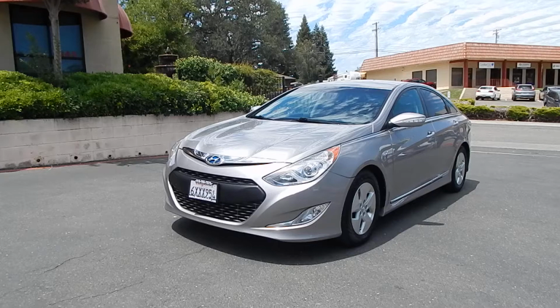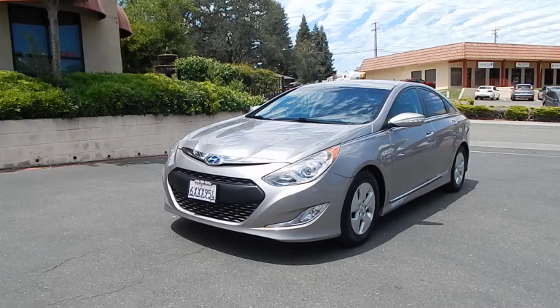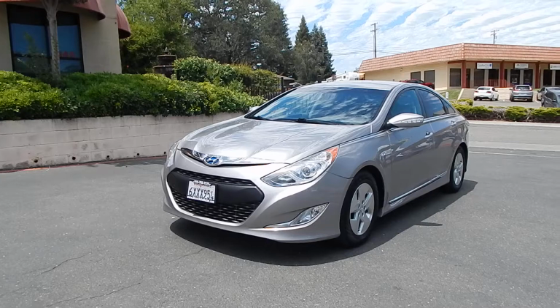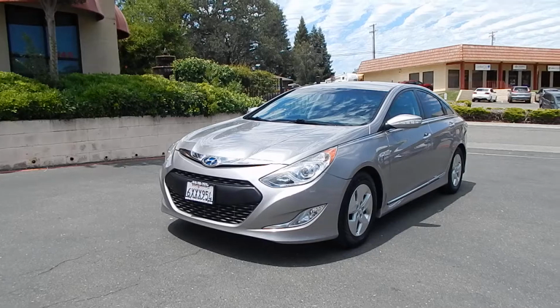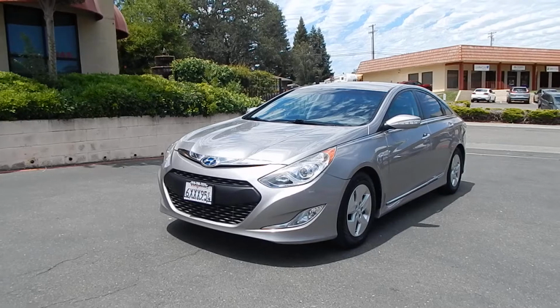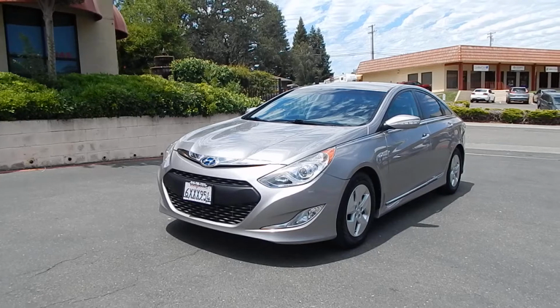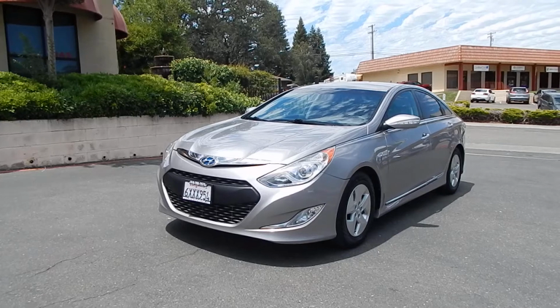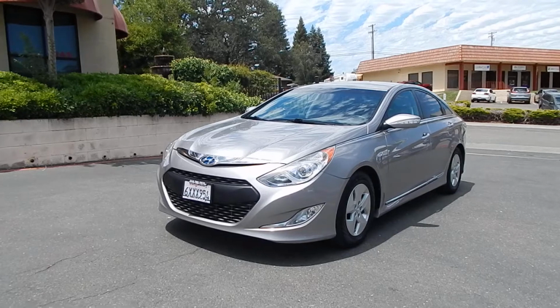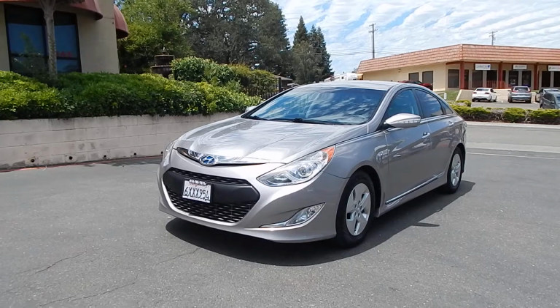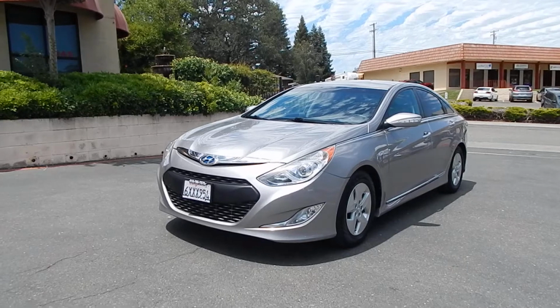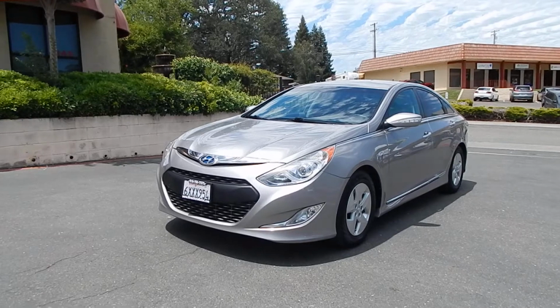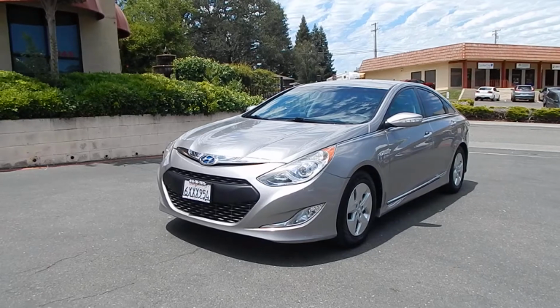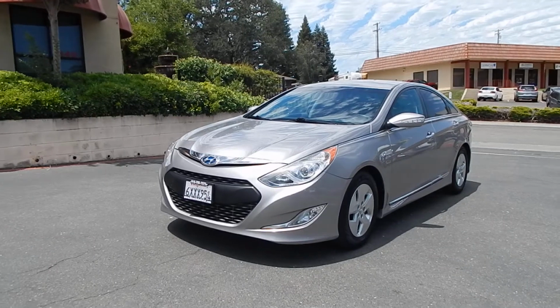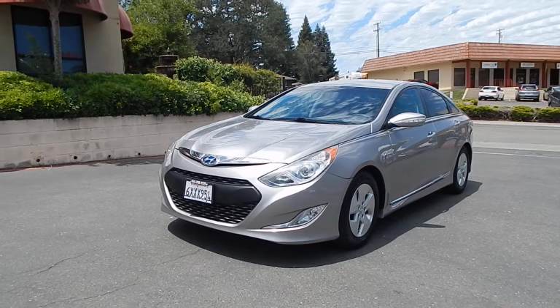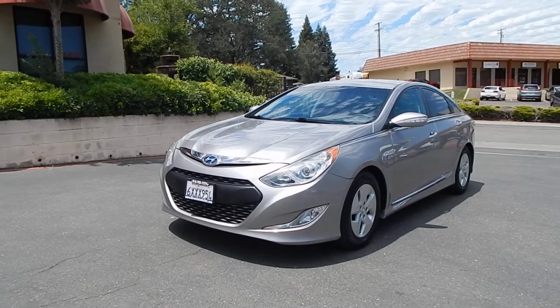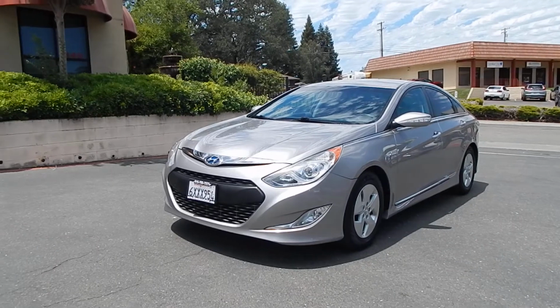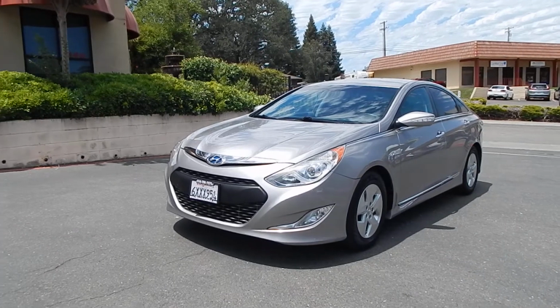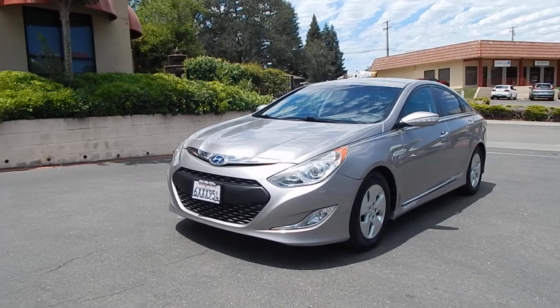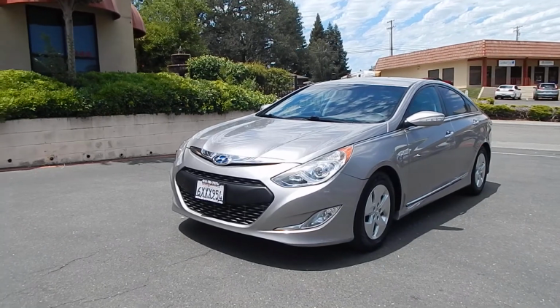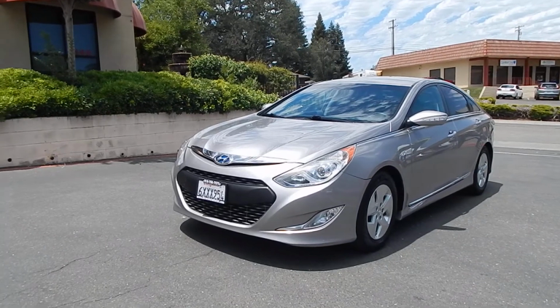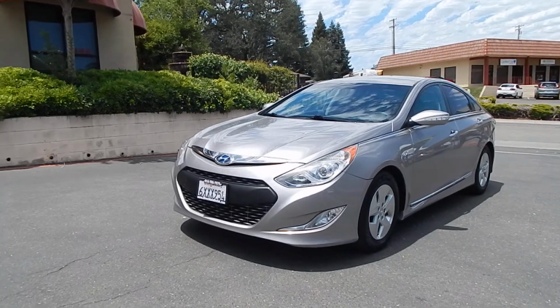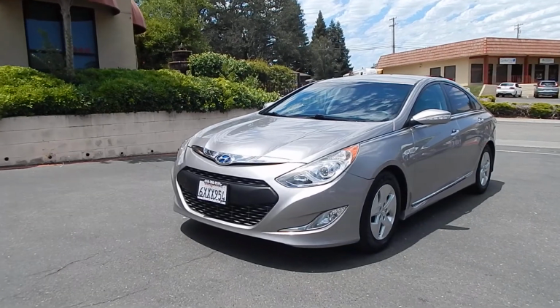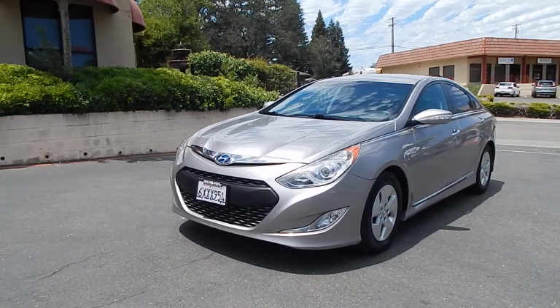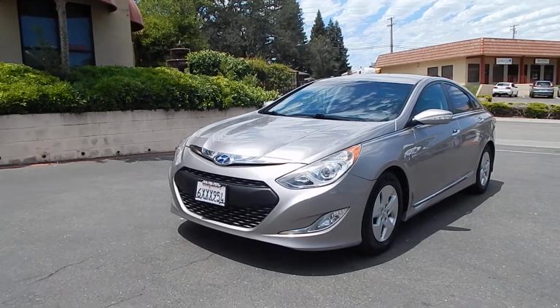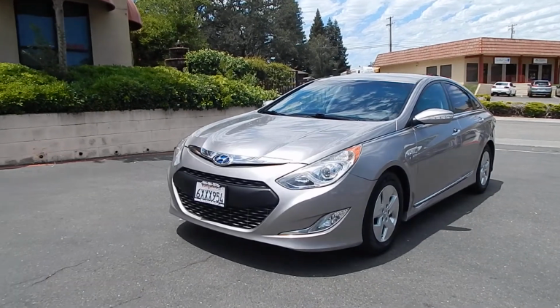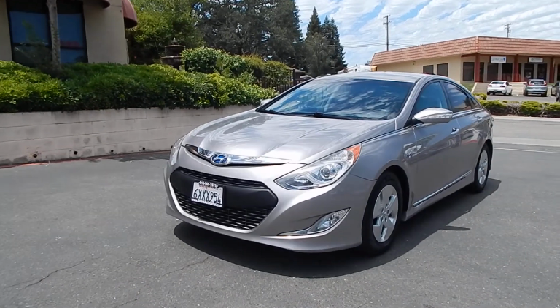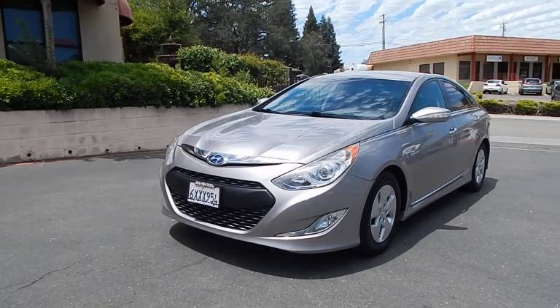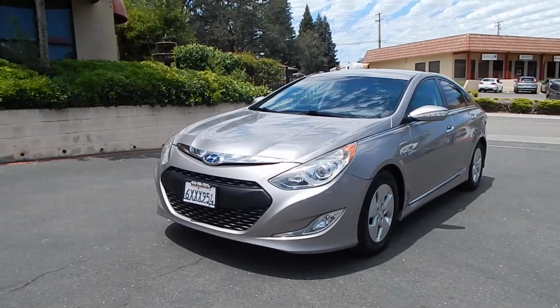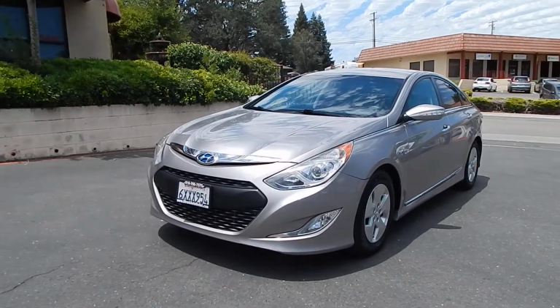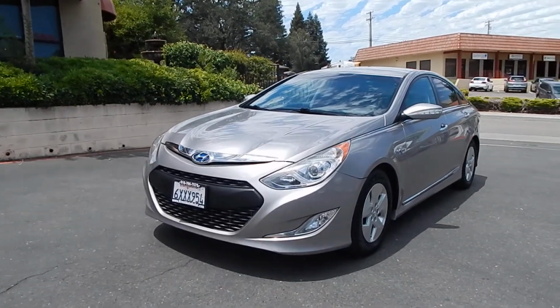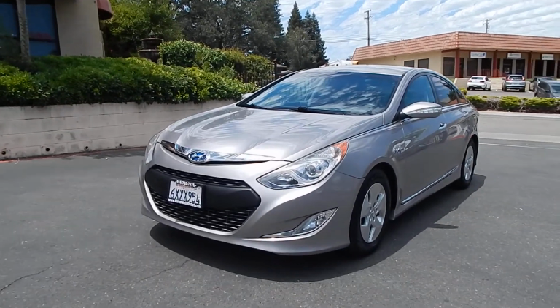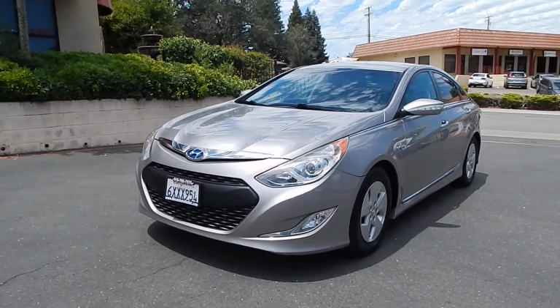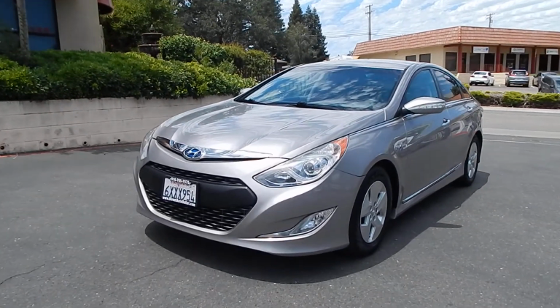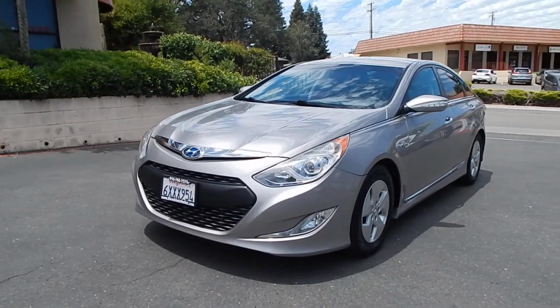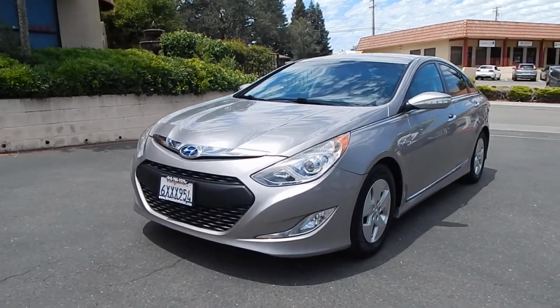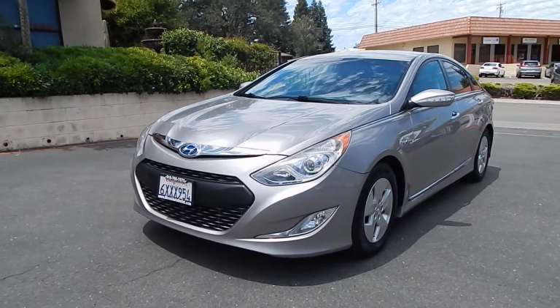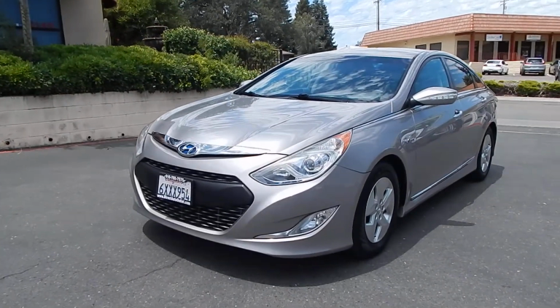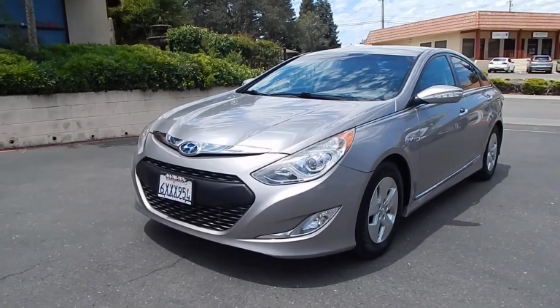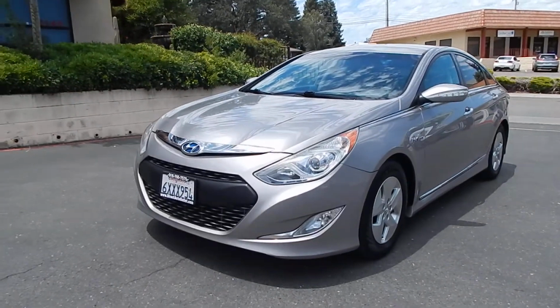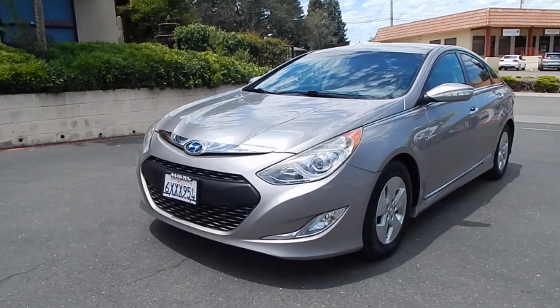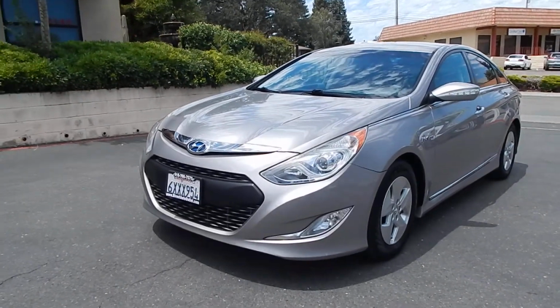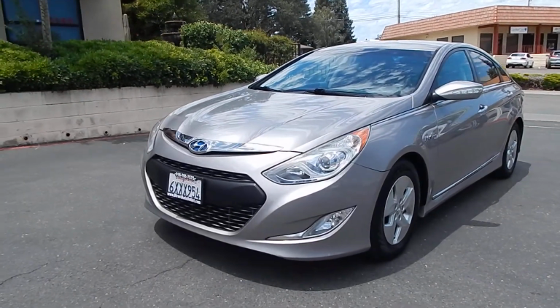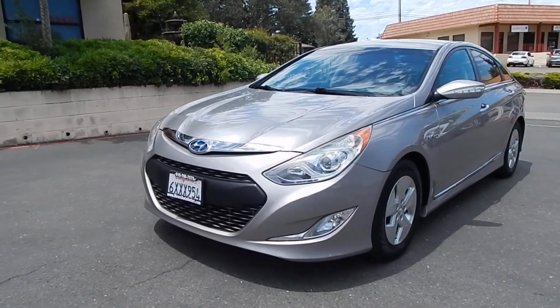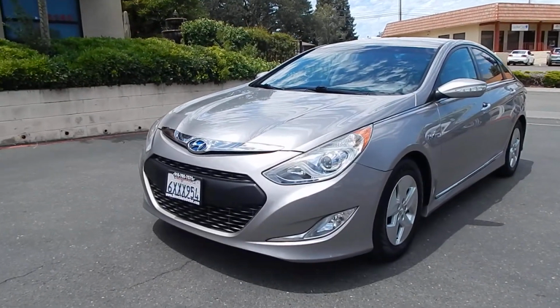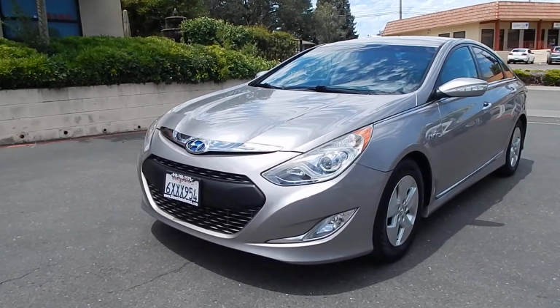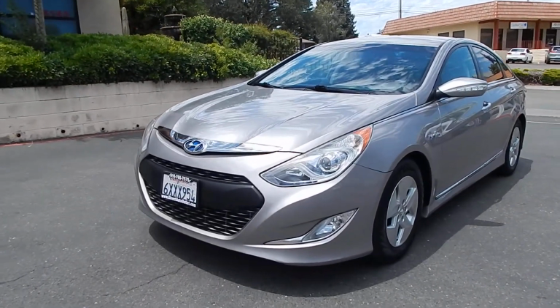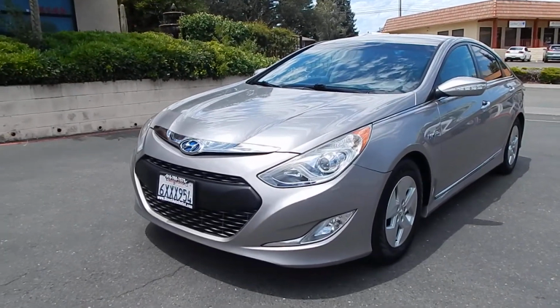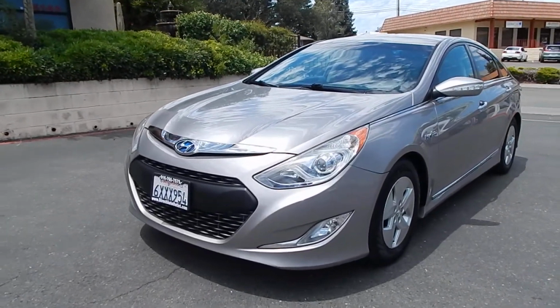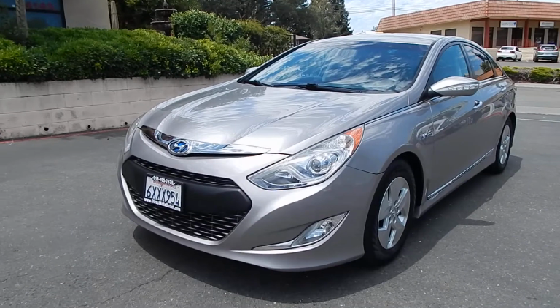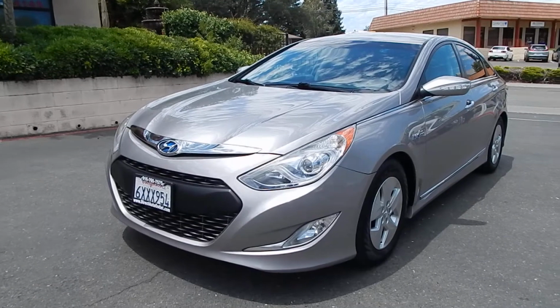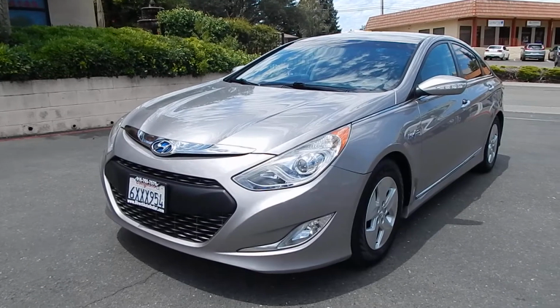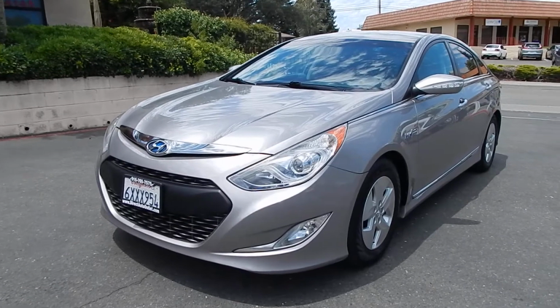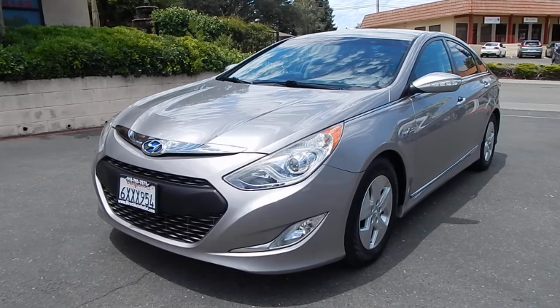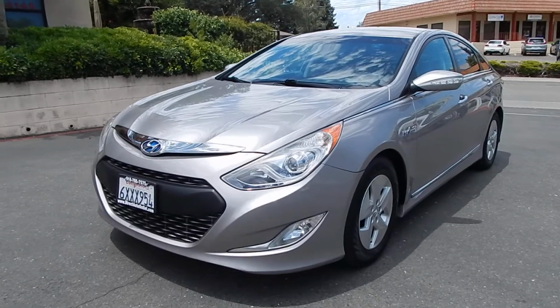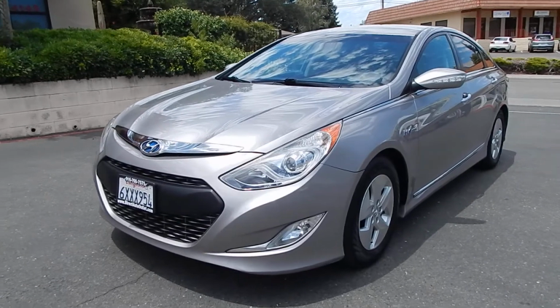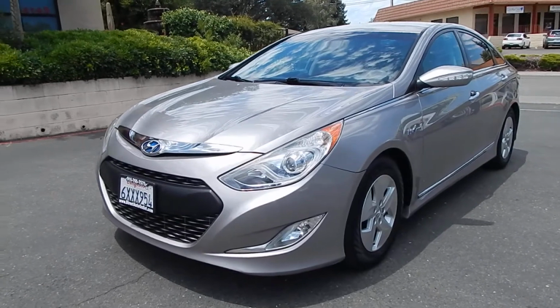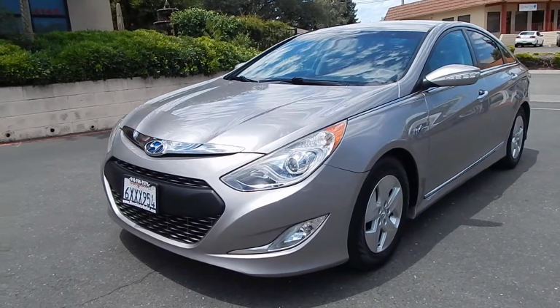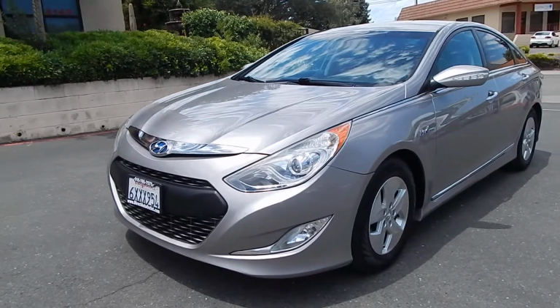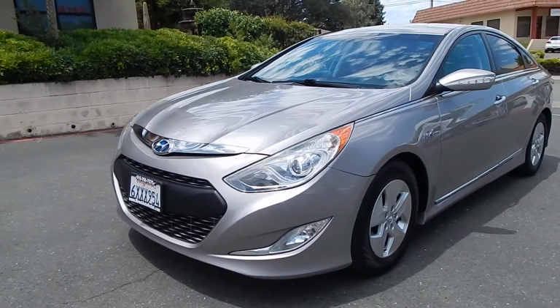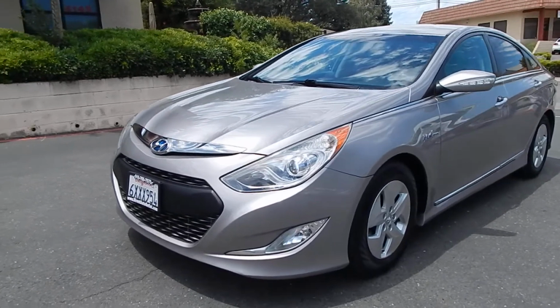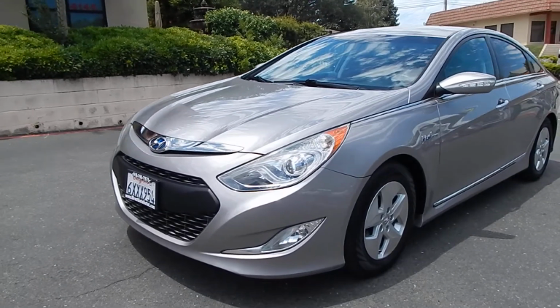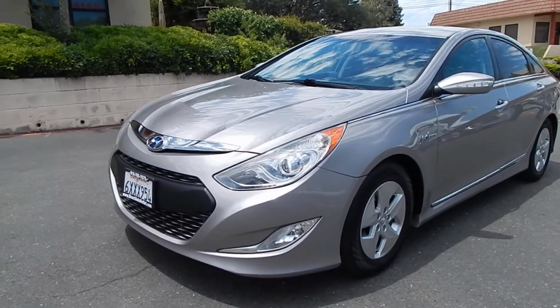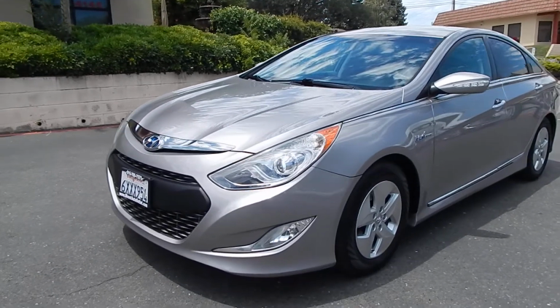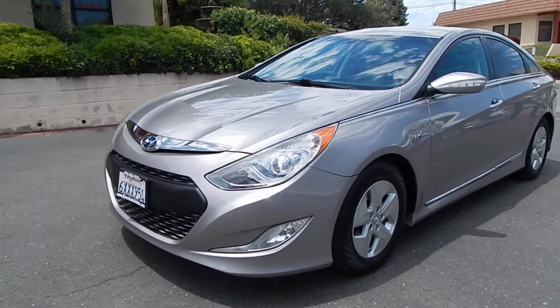Good afternoon folks, Ari here from Direct Auto Outlet in Fair Oaks, California. I have this gorgeous 2012 Hyundai Sonata Hybrid.